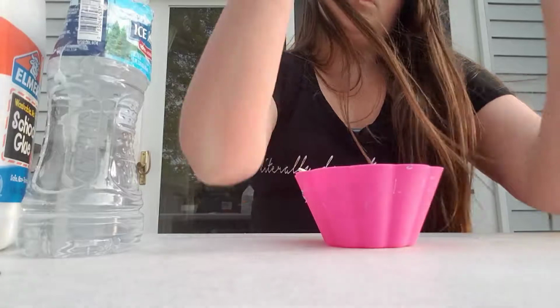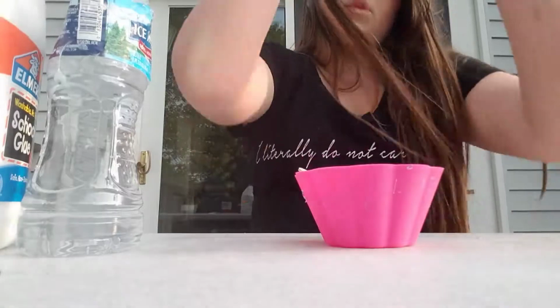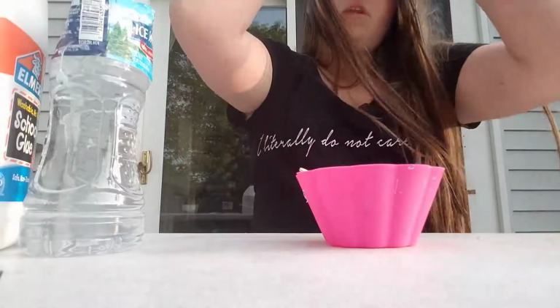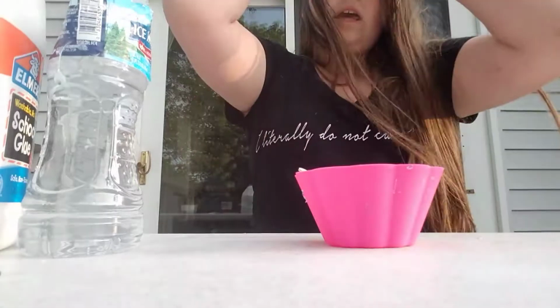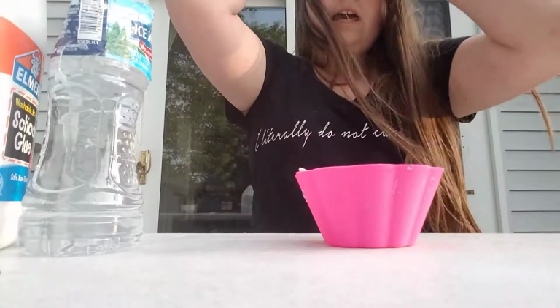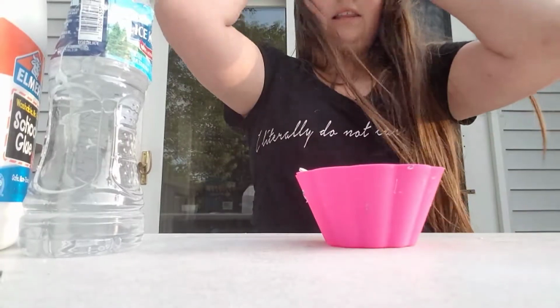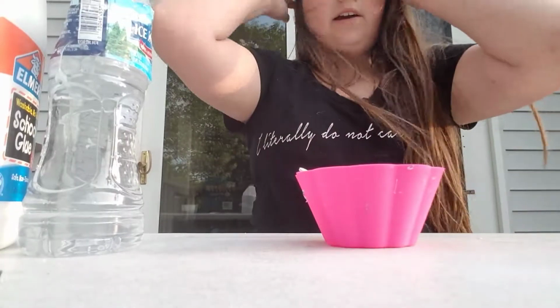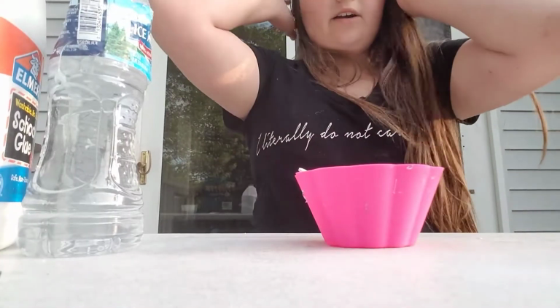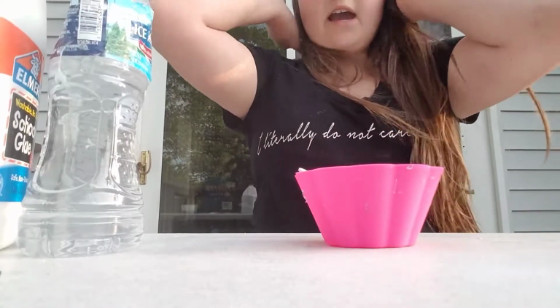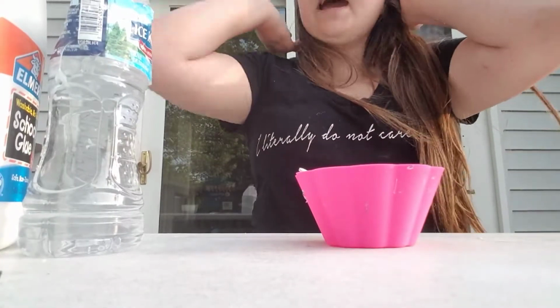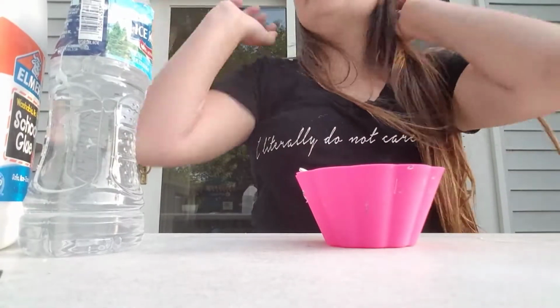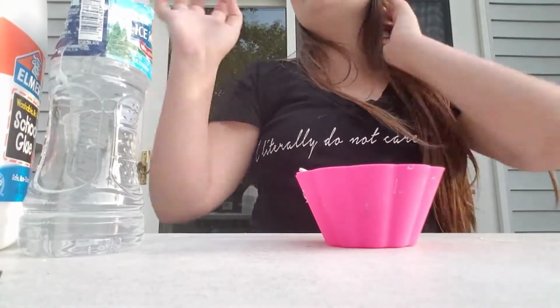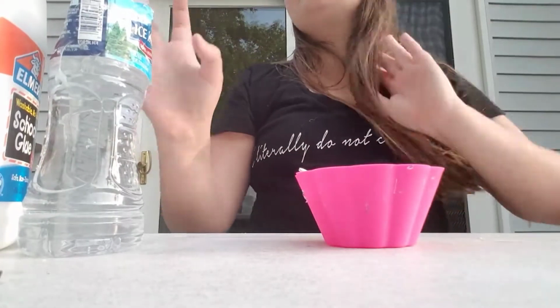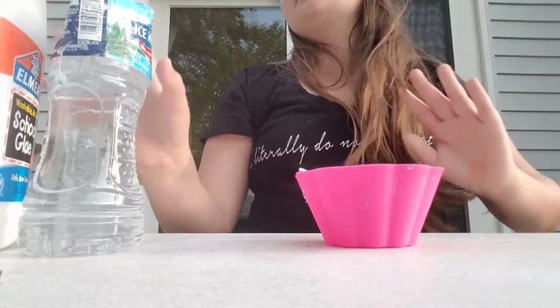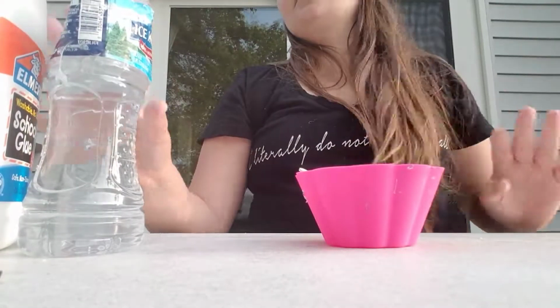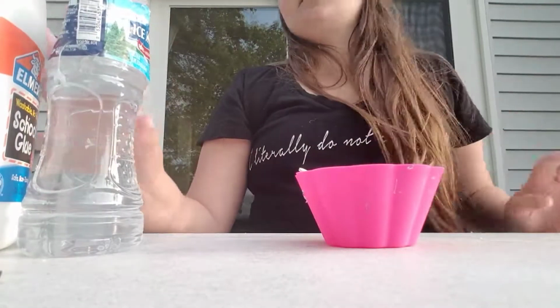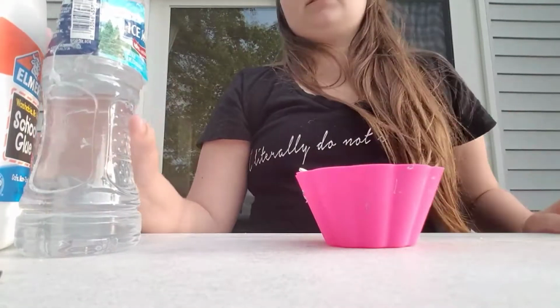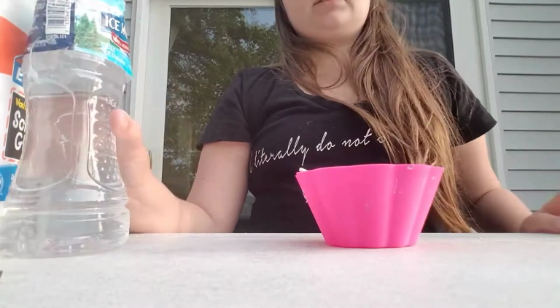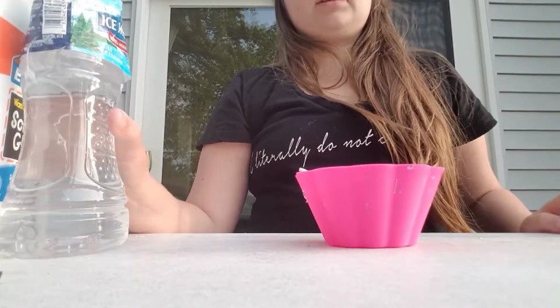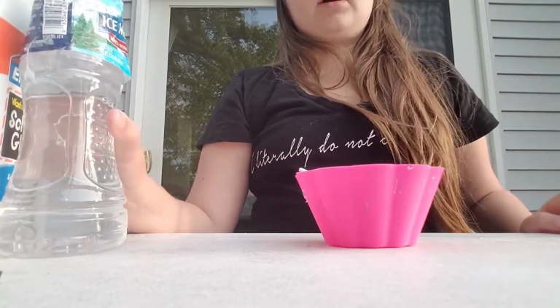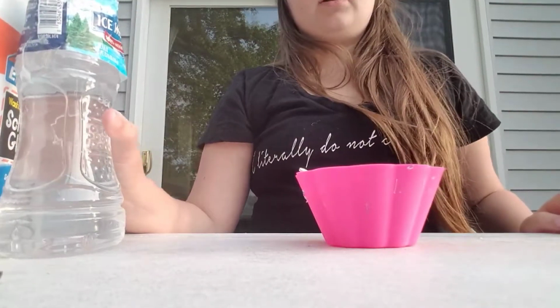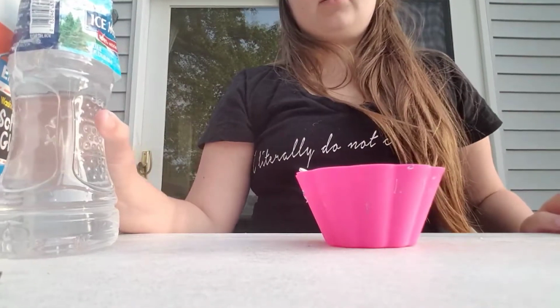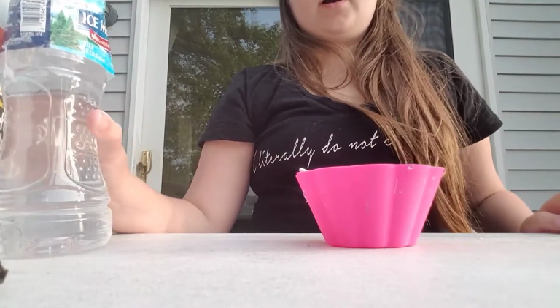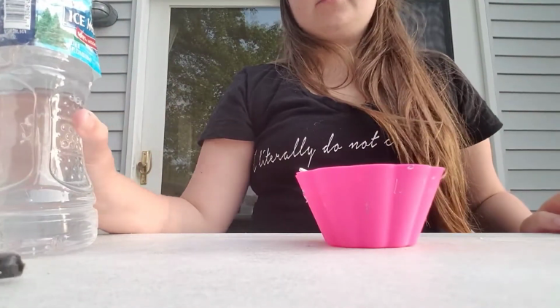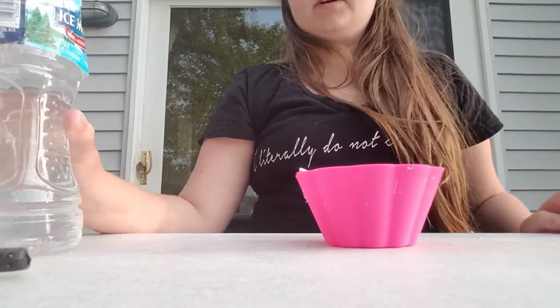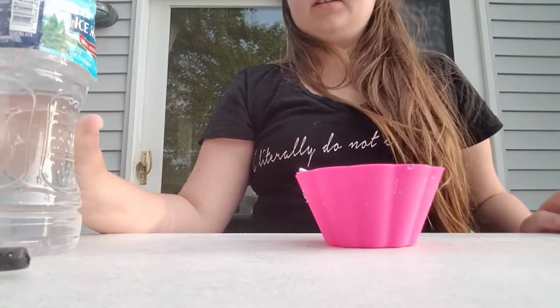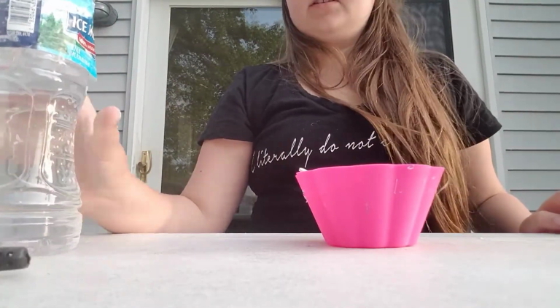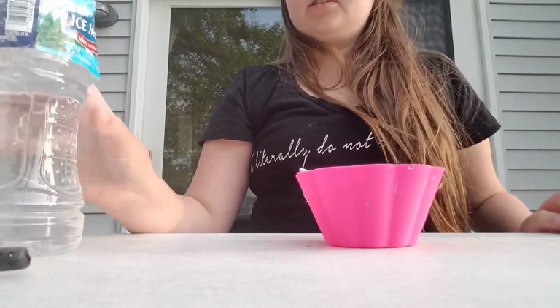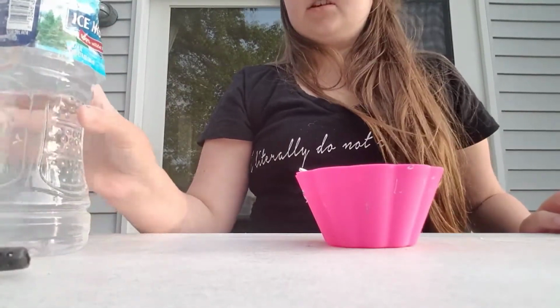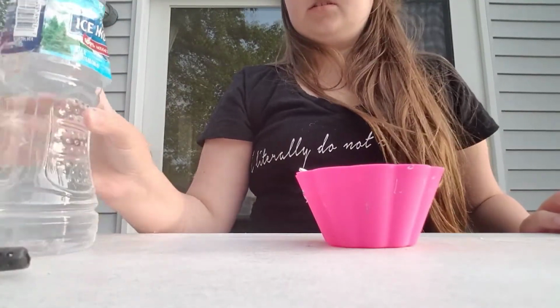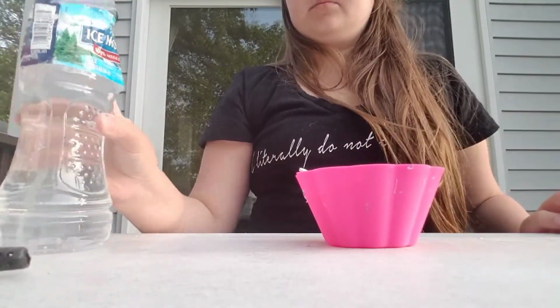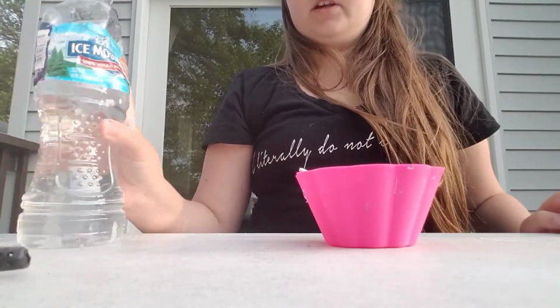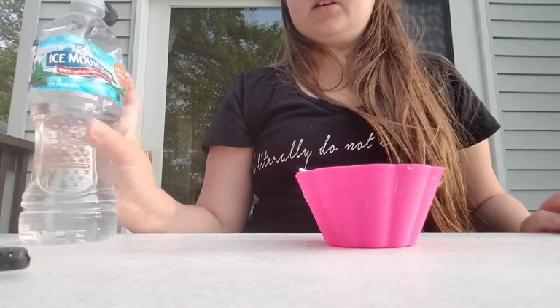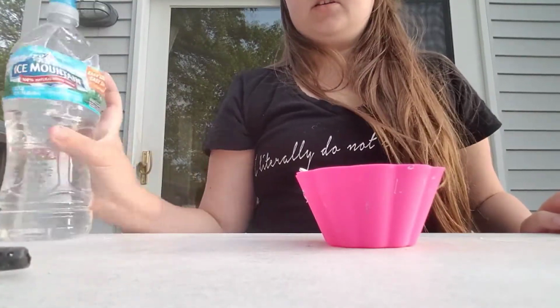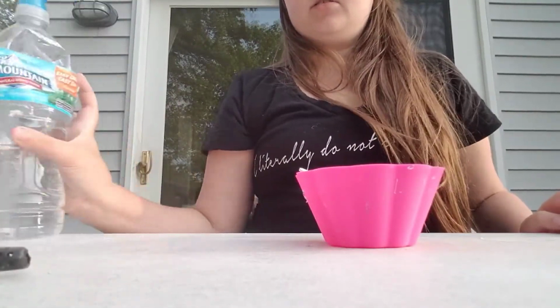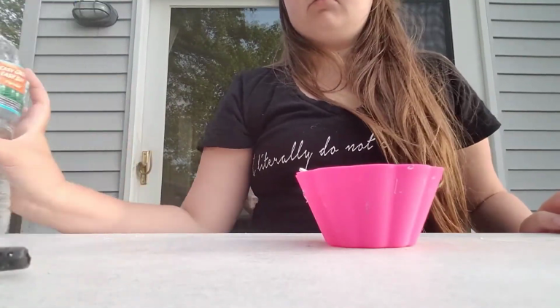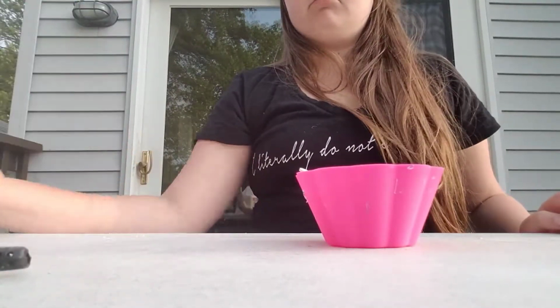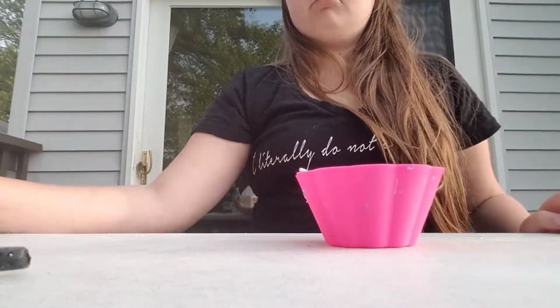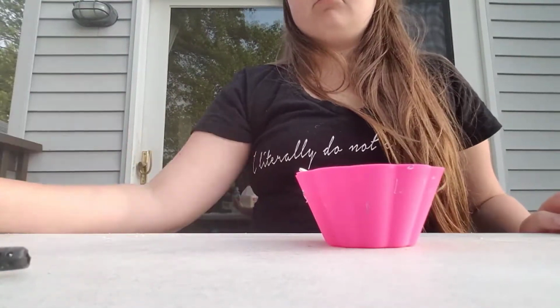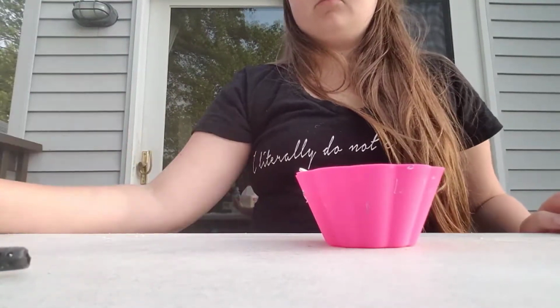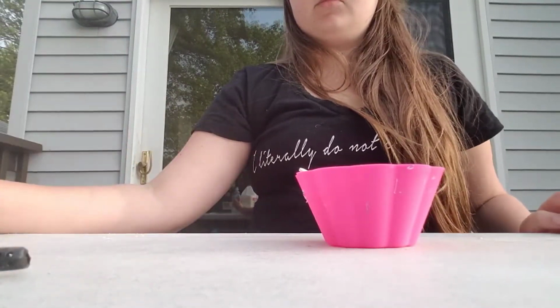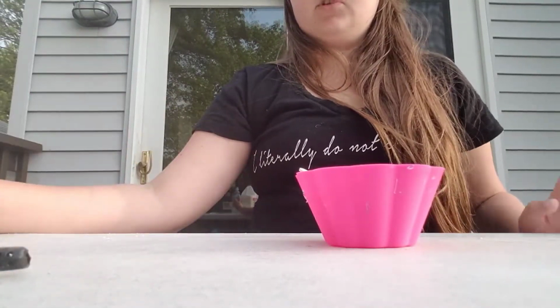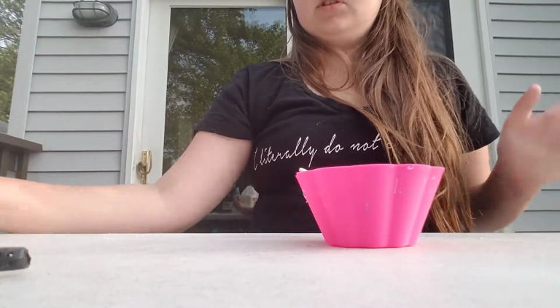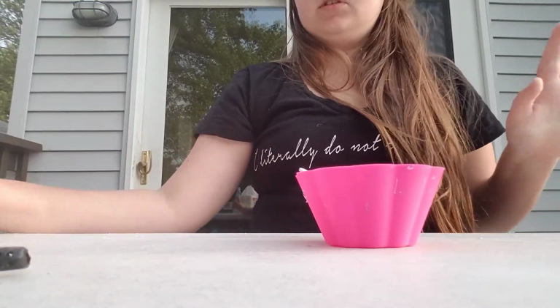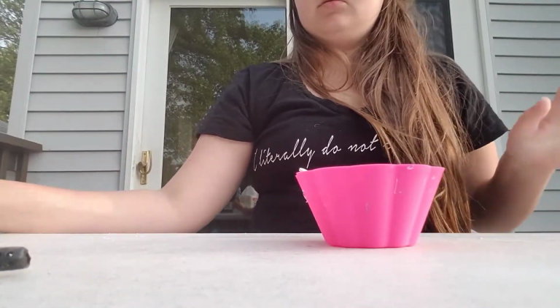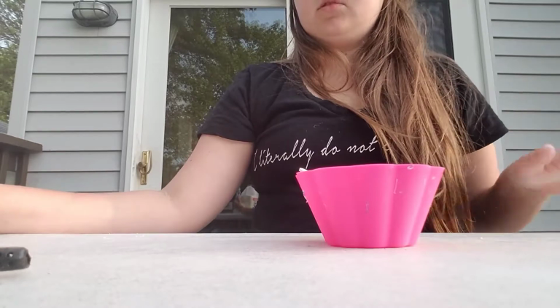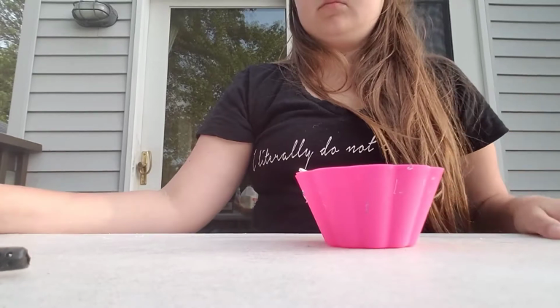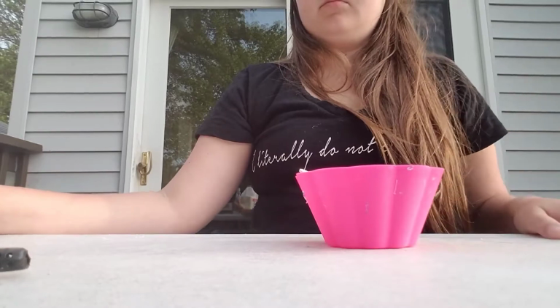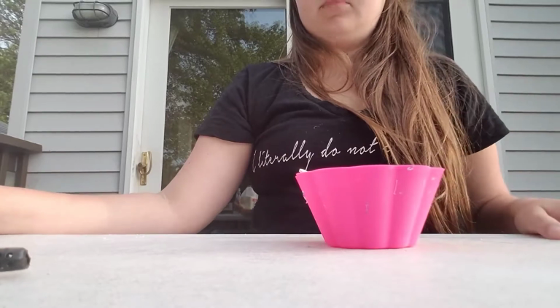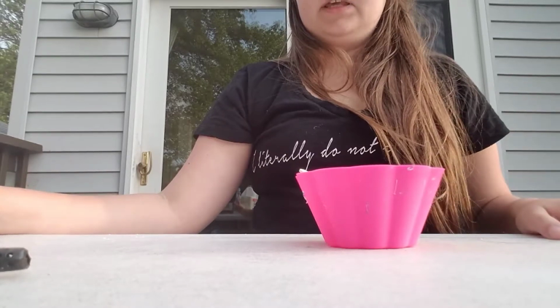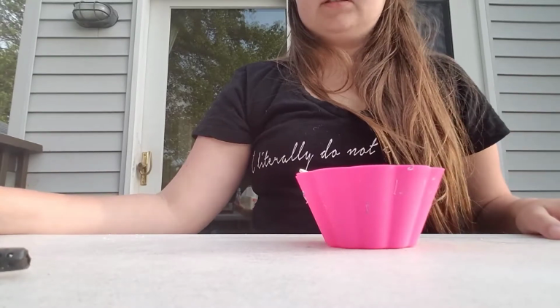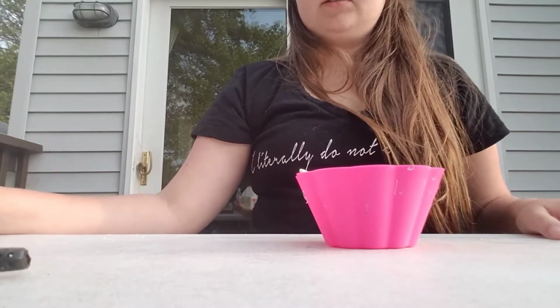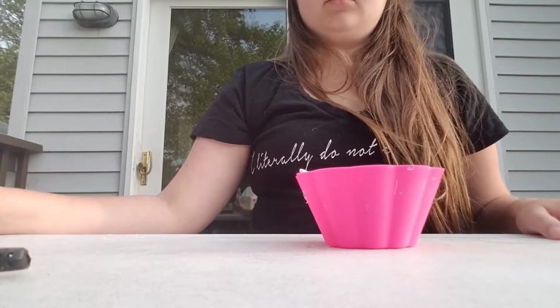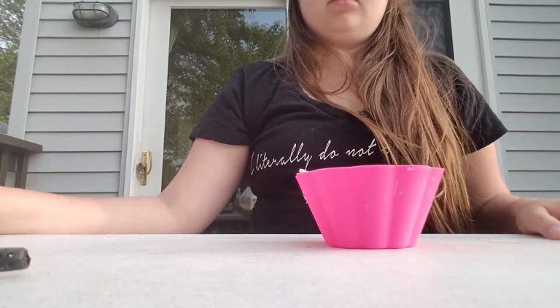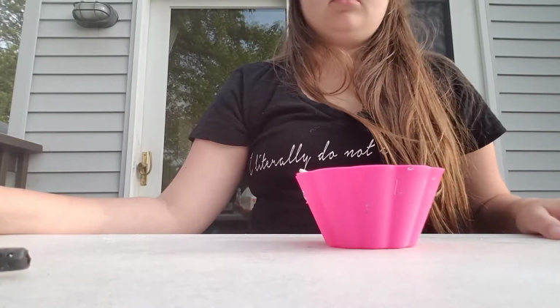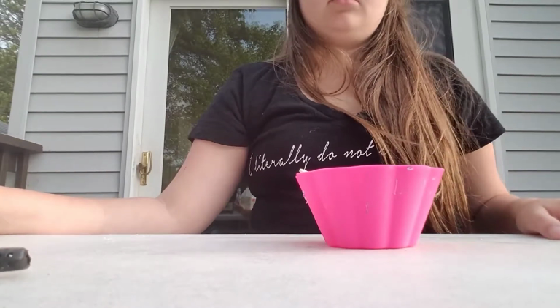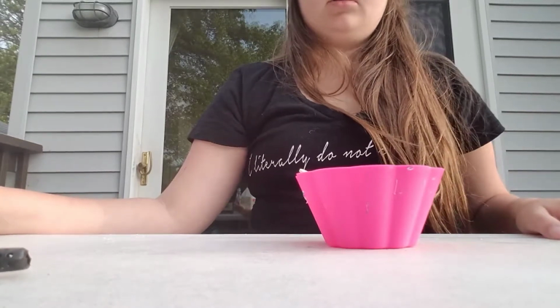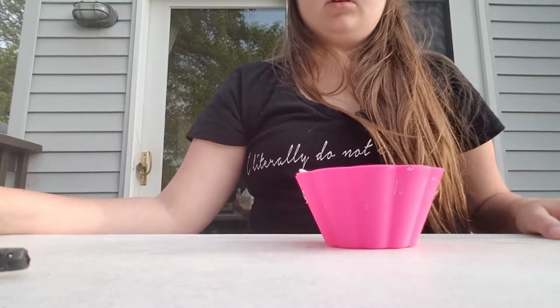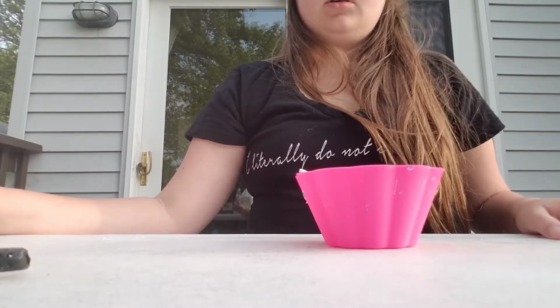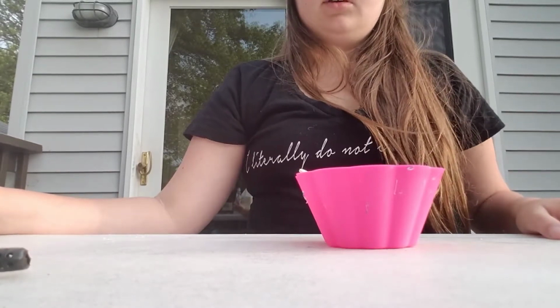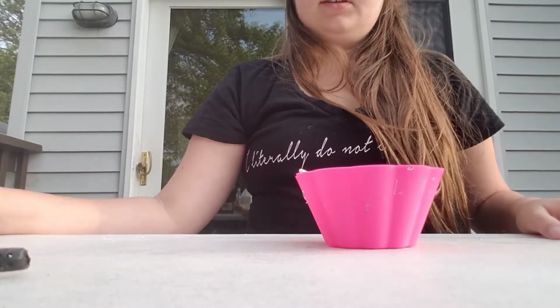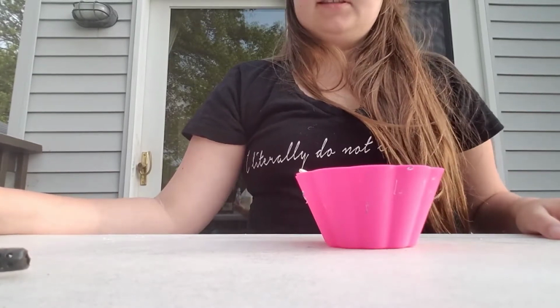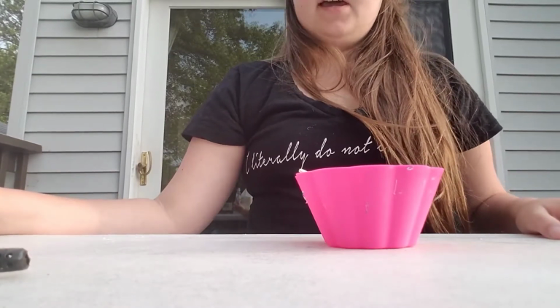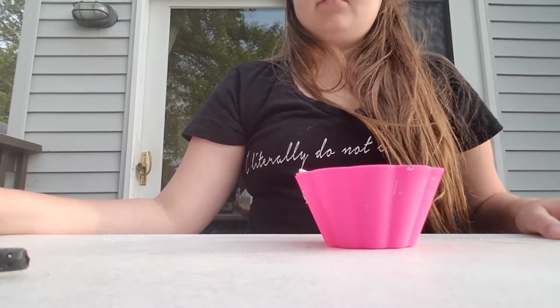Hello guys! So I'm going to show you how to make some basic slime.